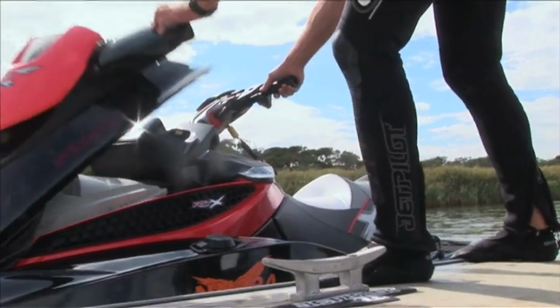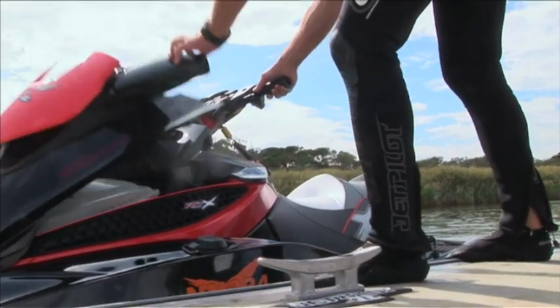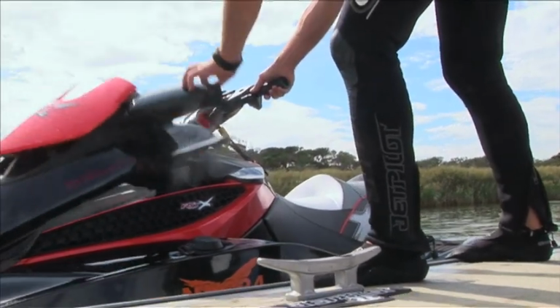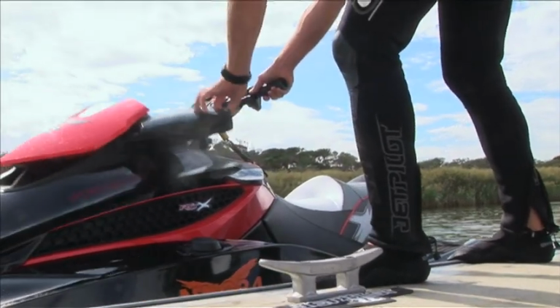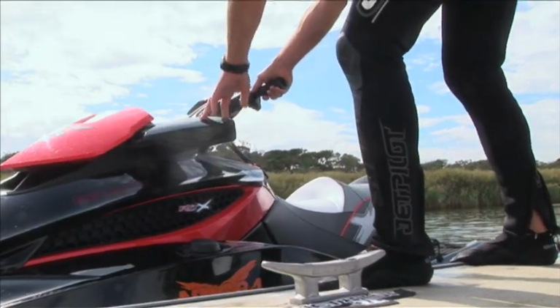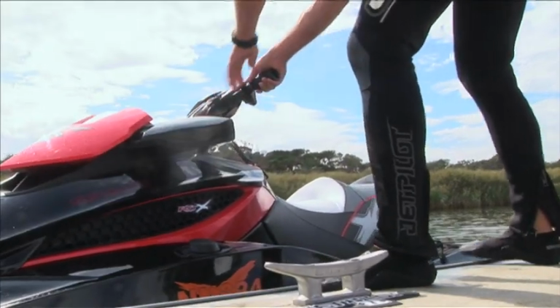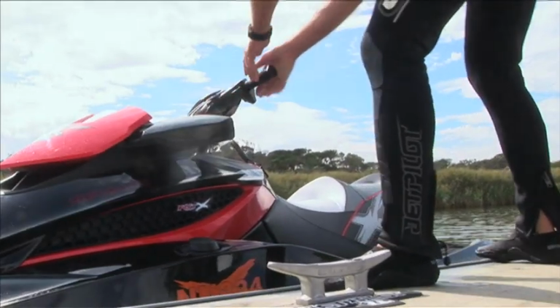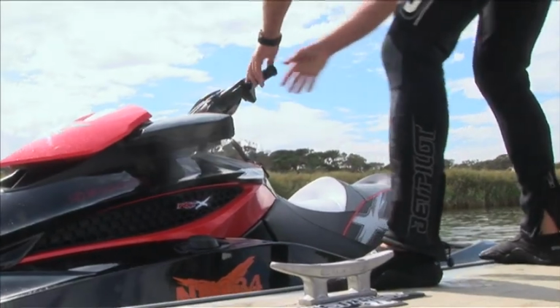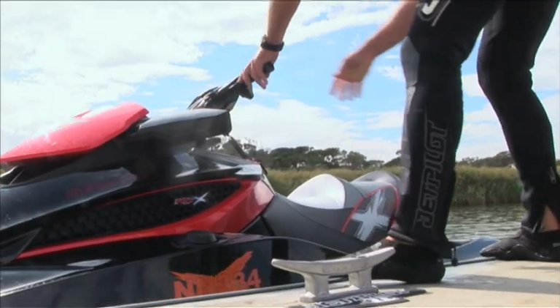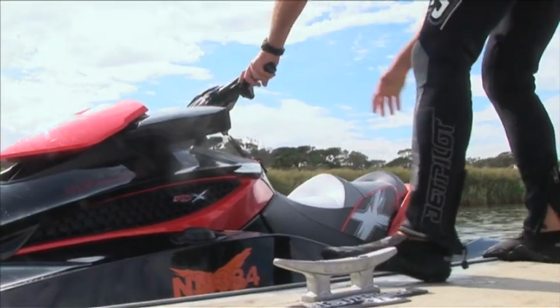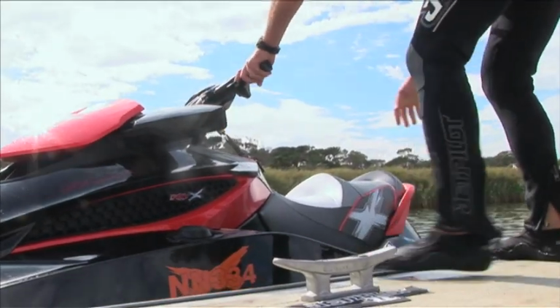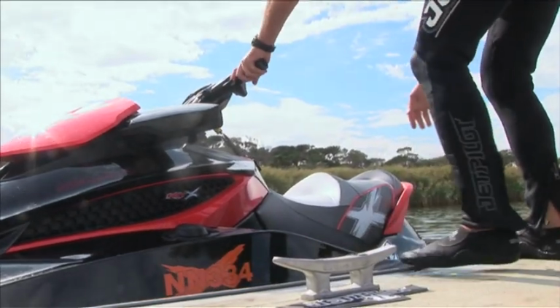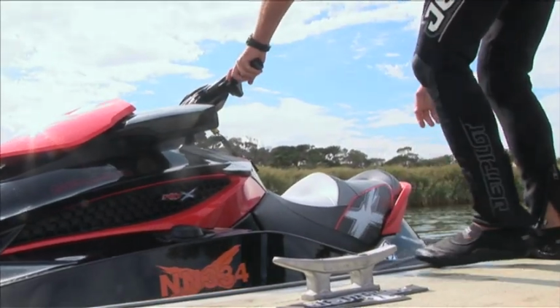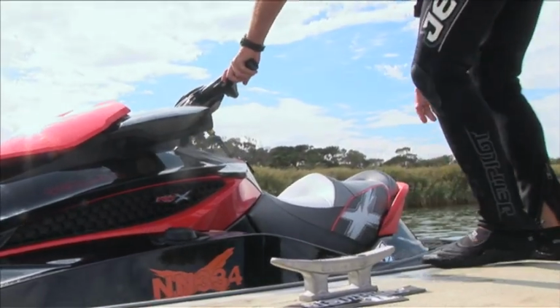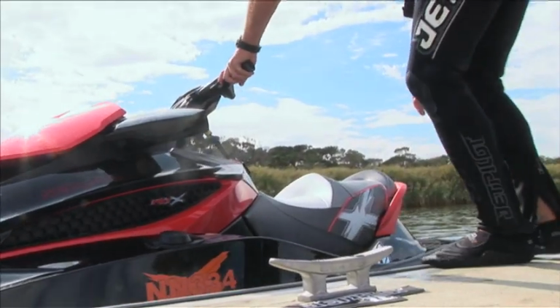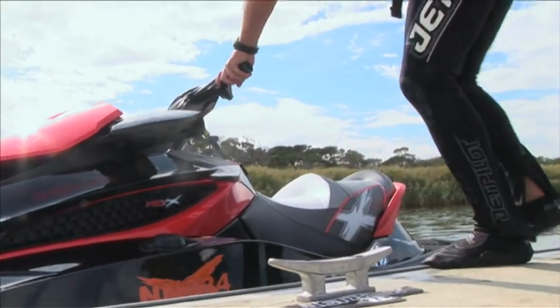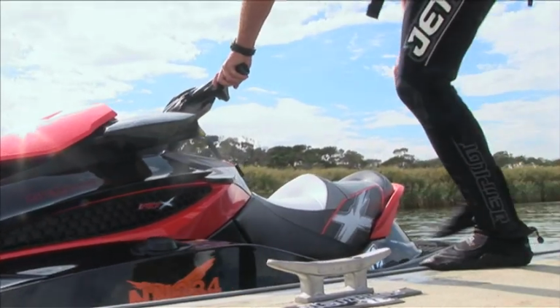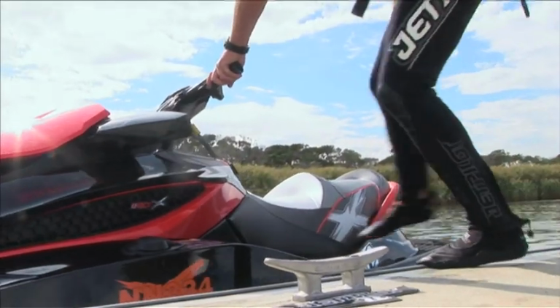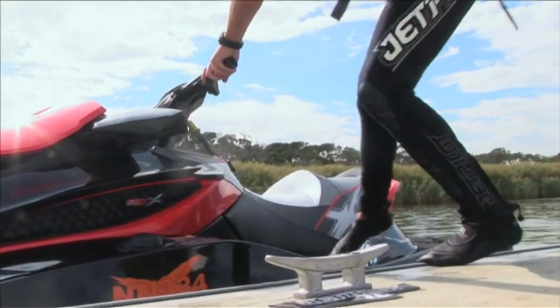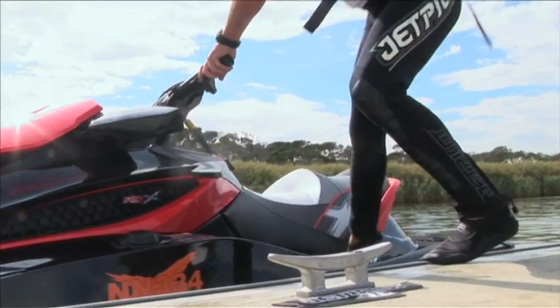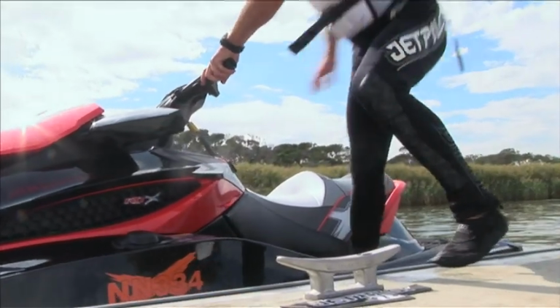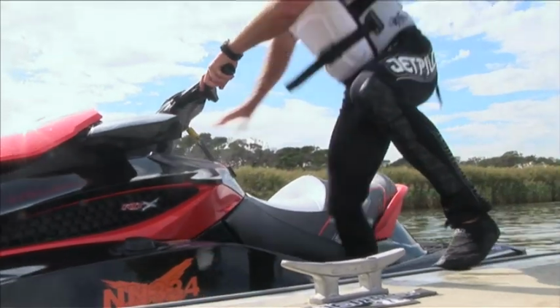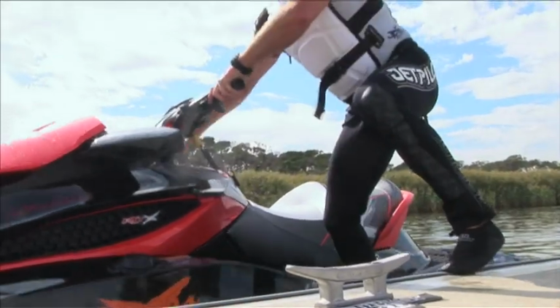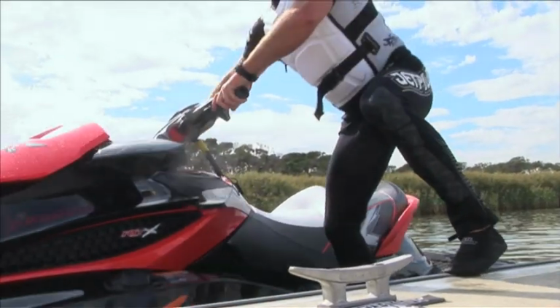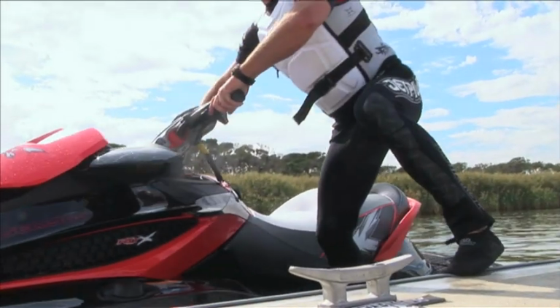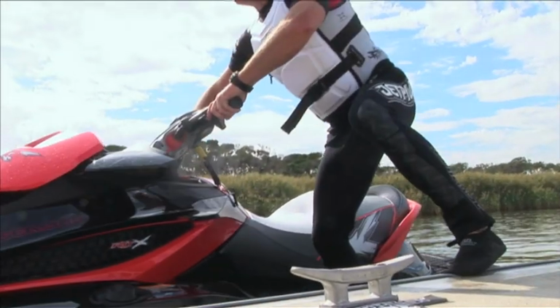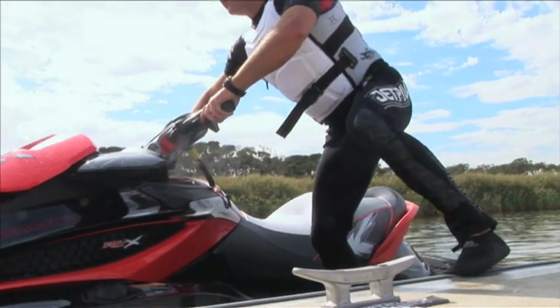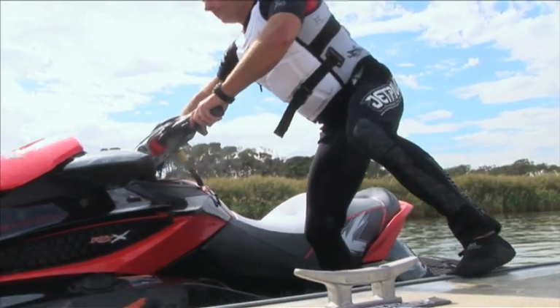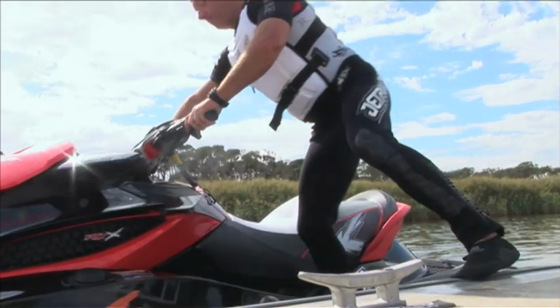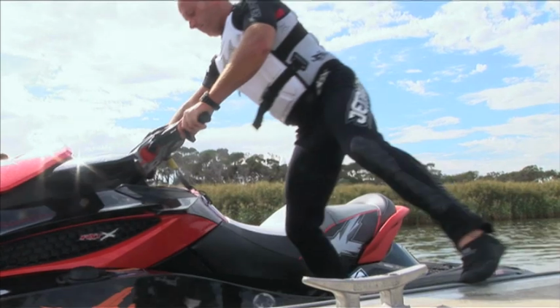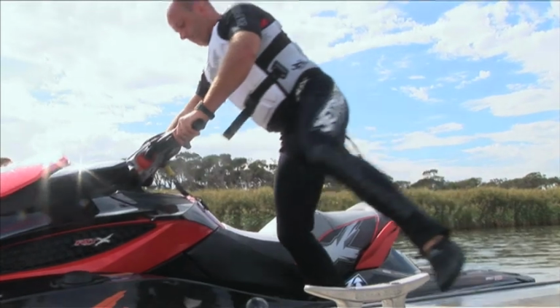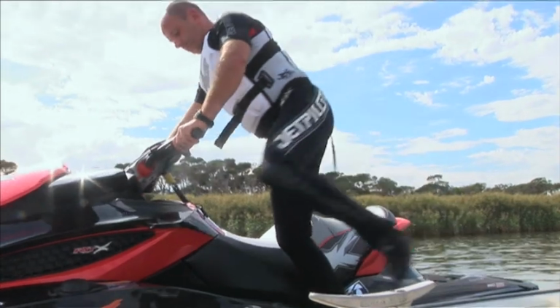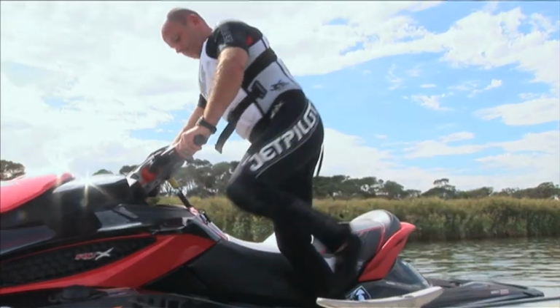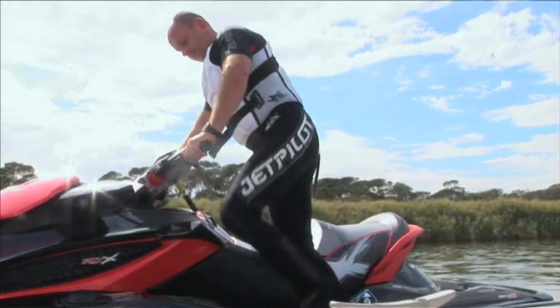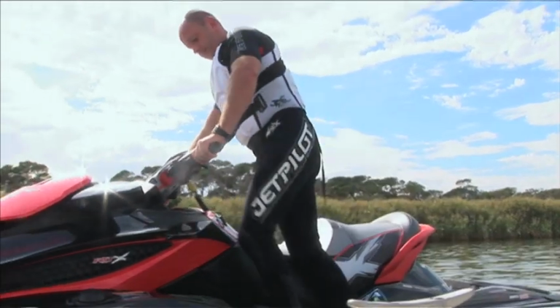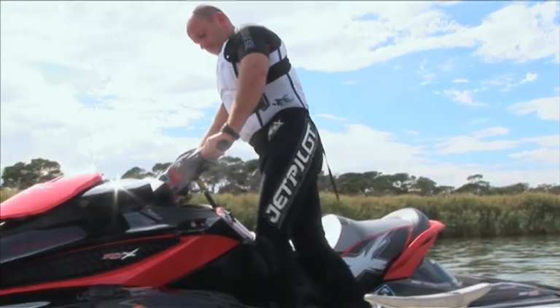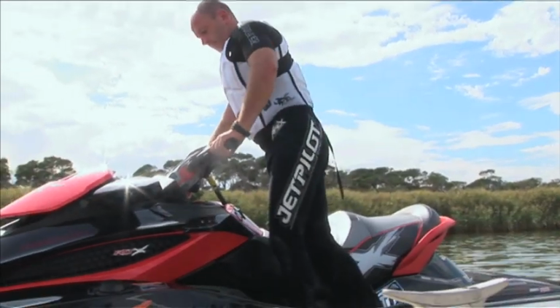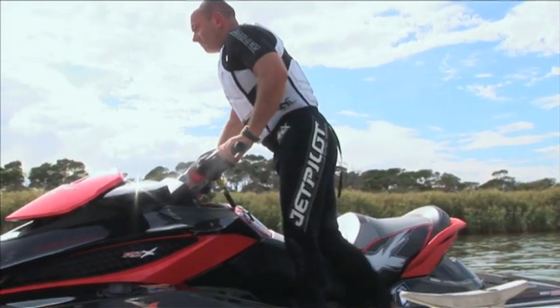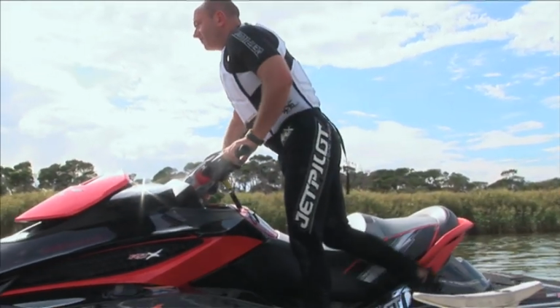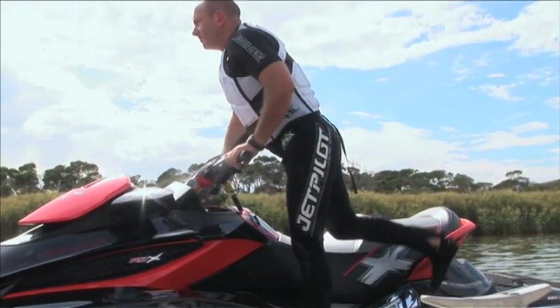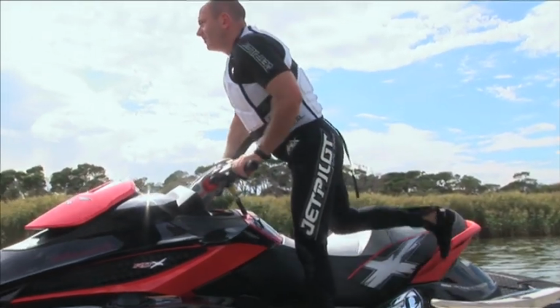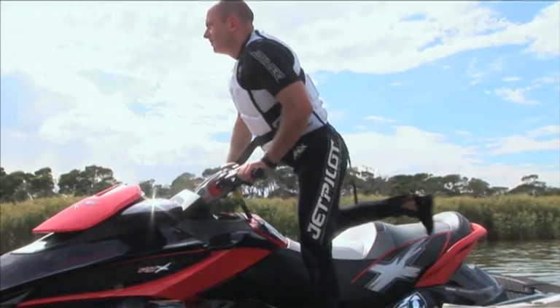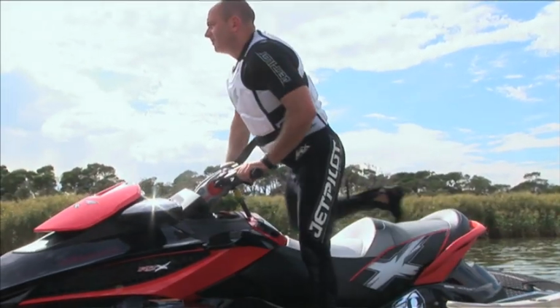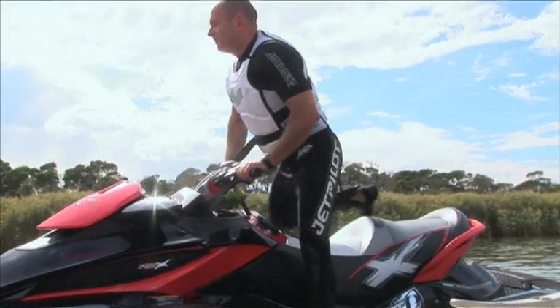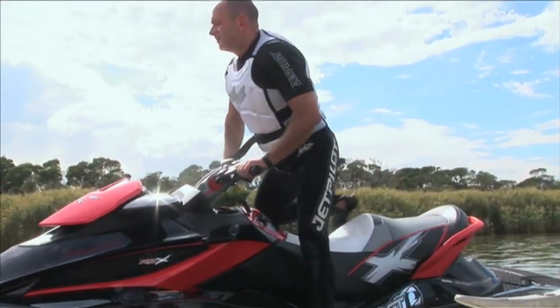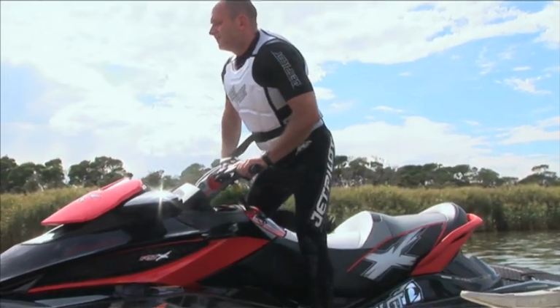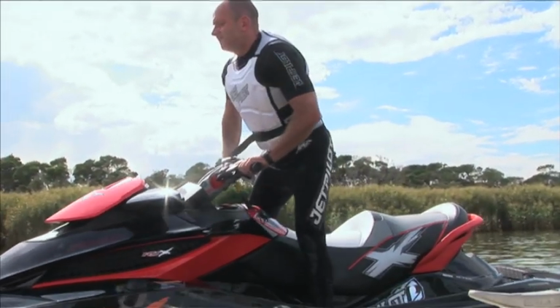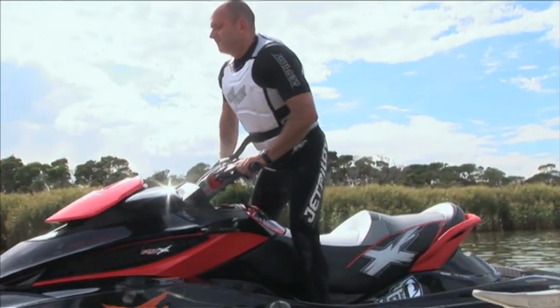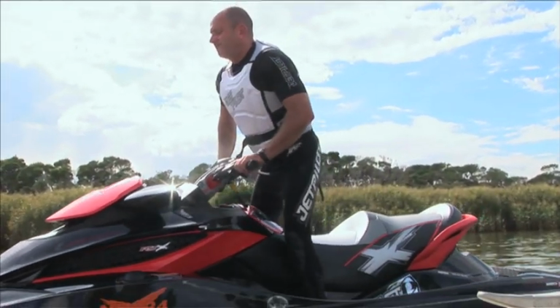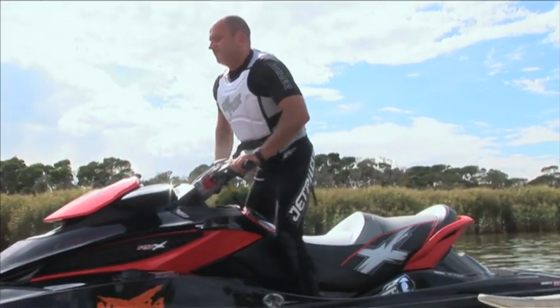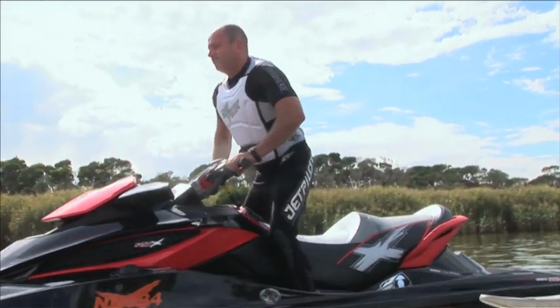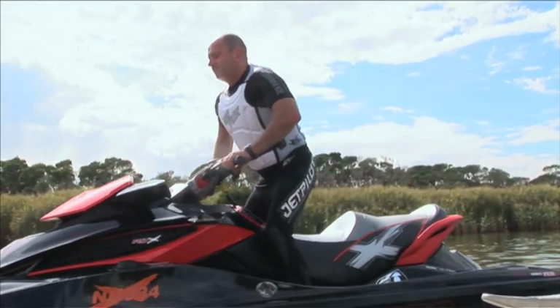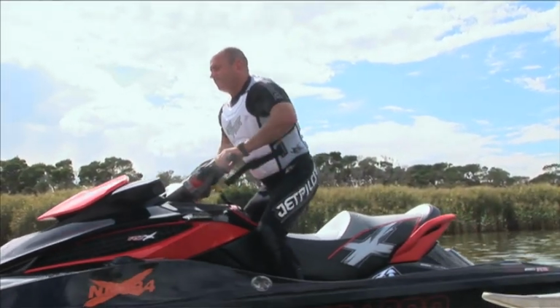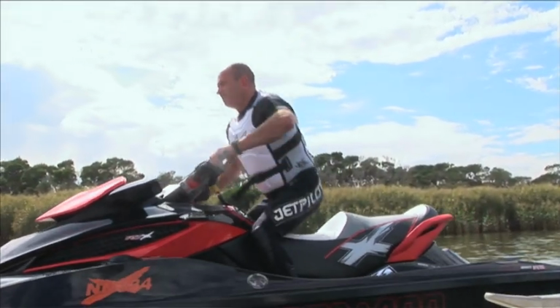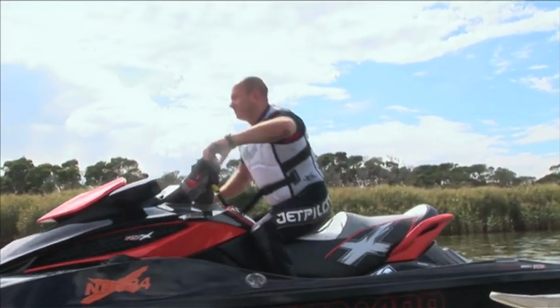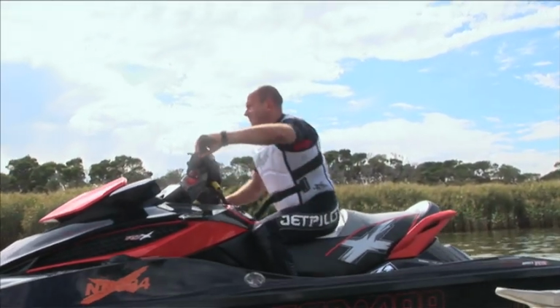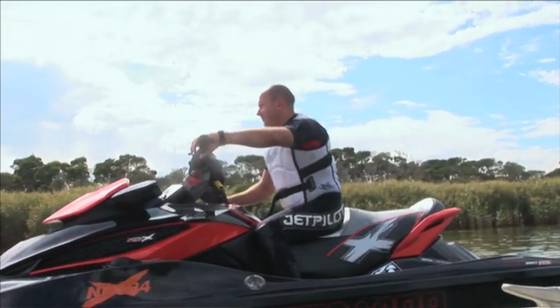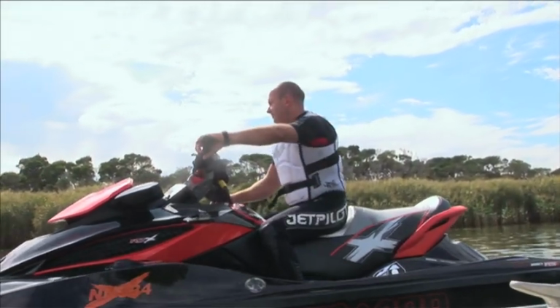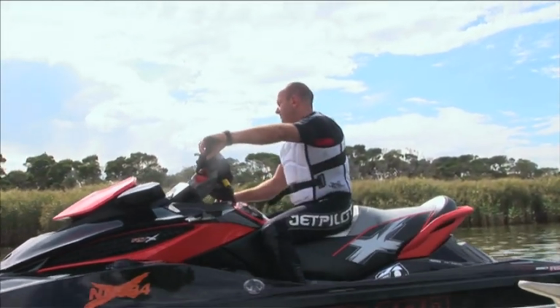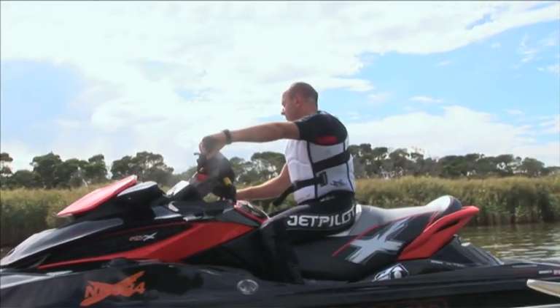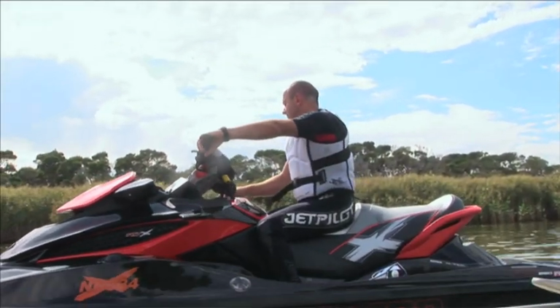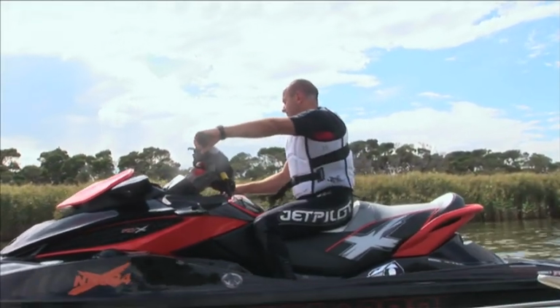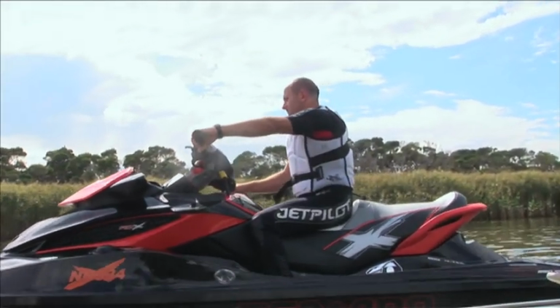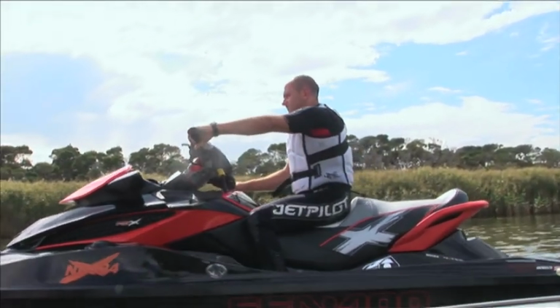The estuary has many shallow sandbars, so if you're unfamiliar with the area, take things nice and easy, particularly near the mouth of the river.